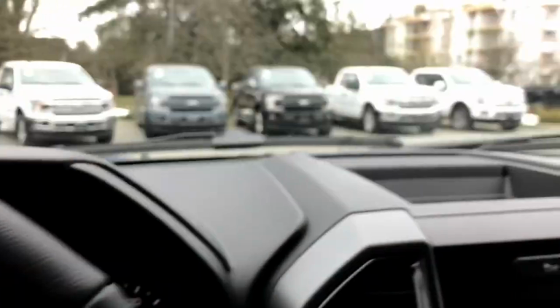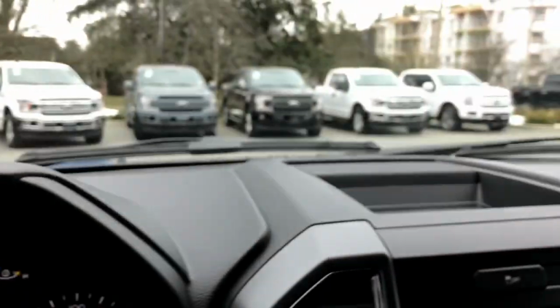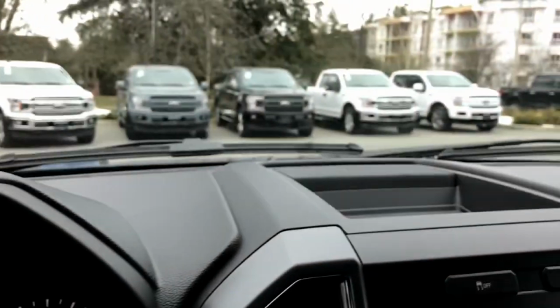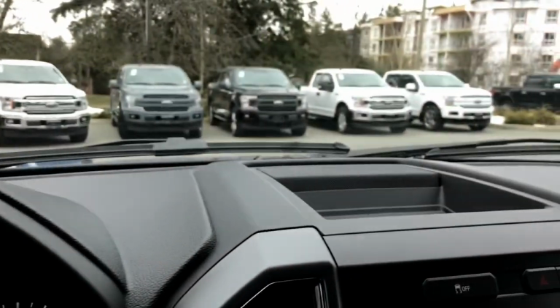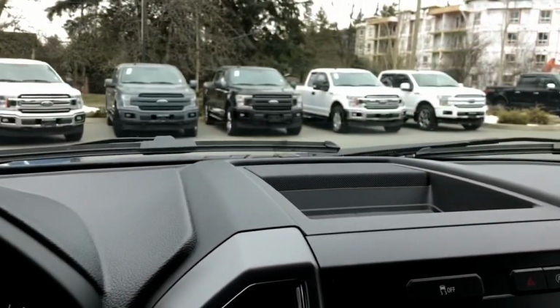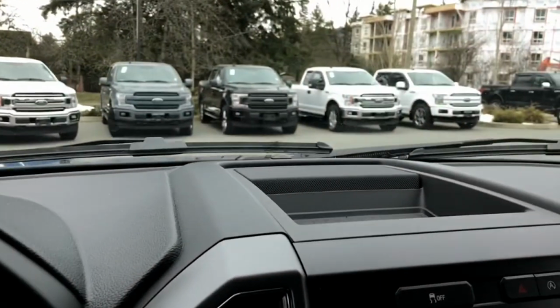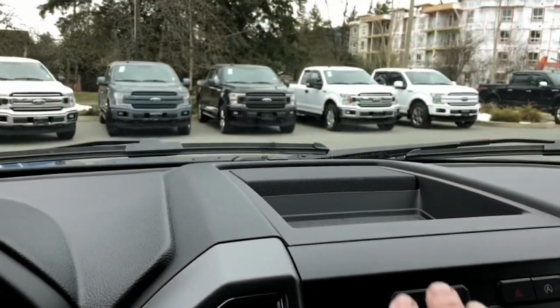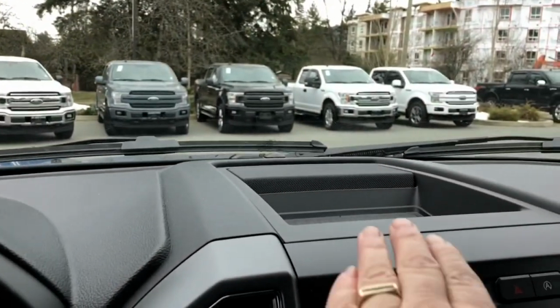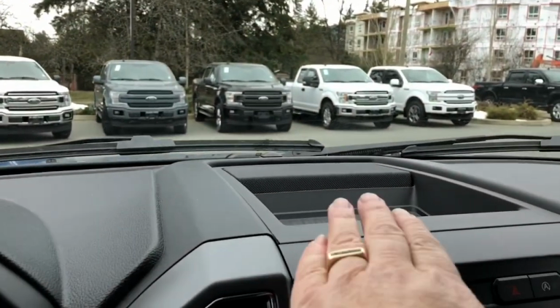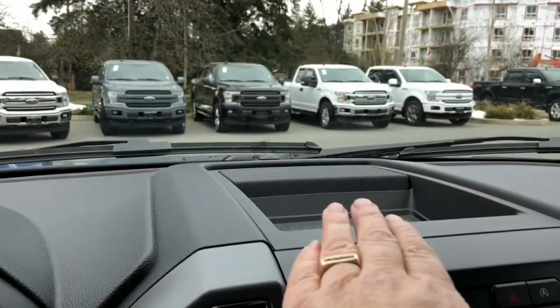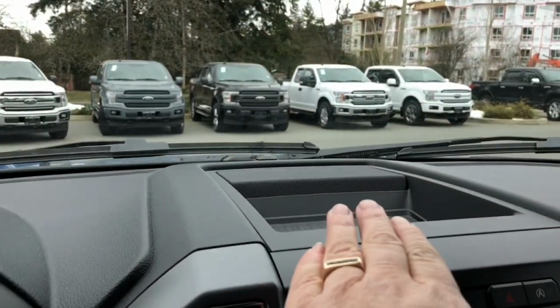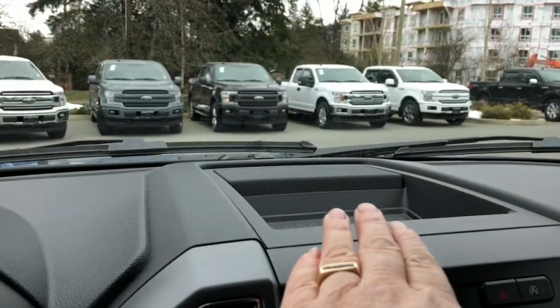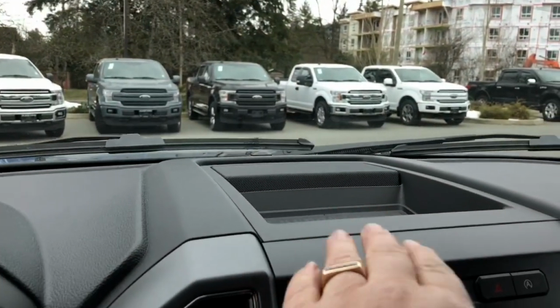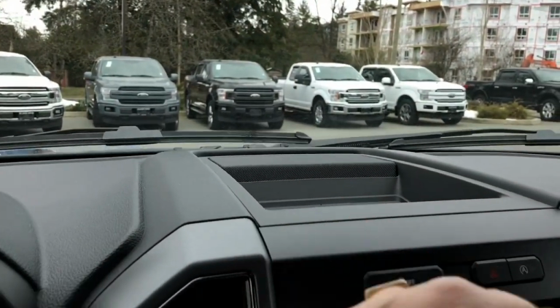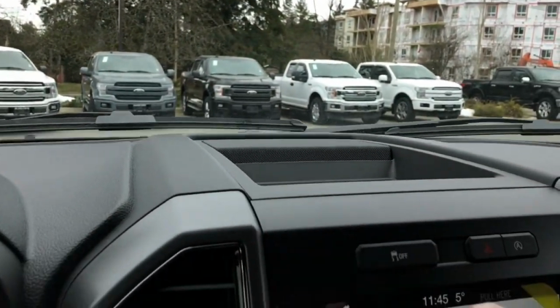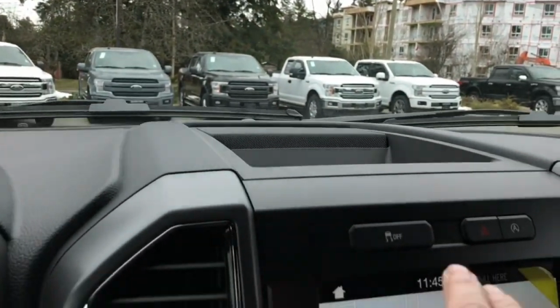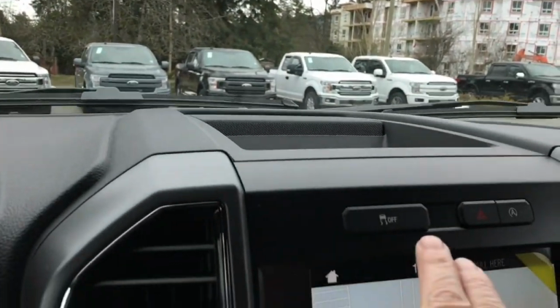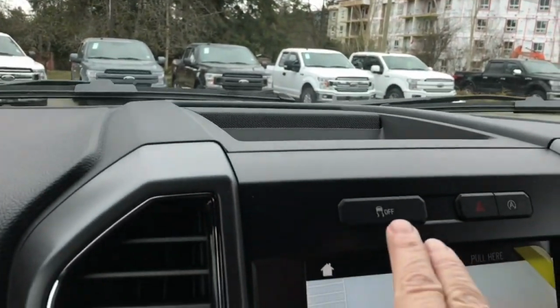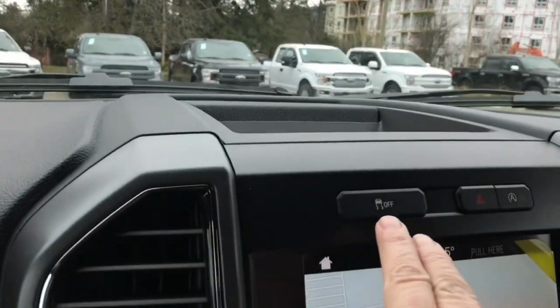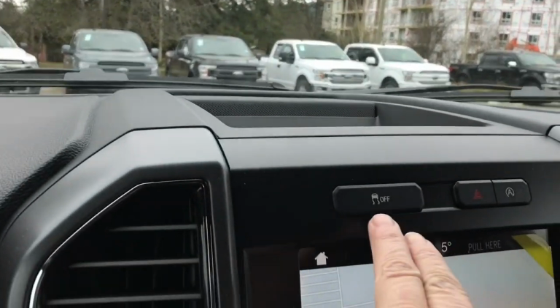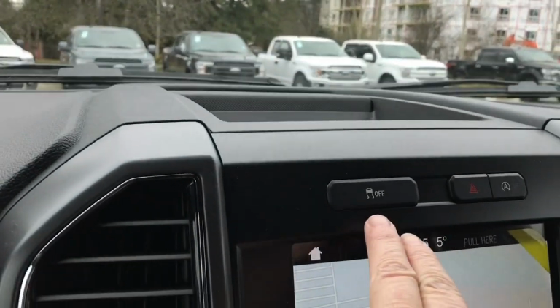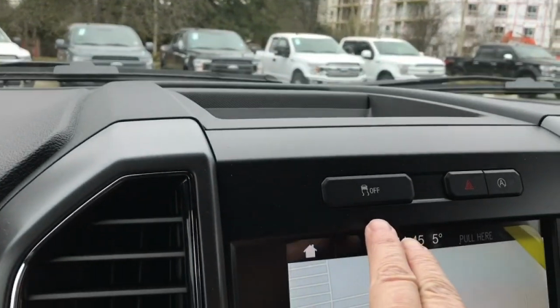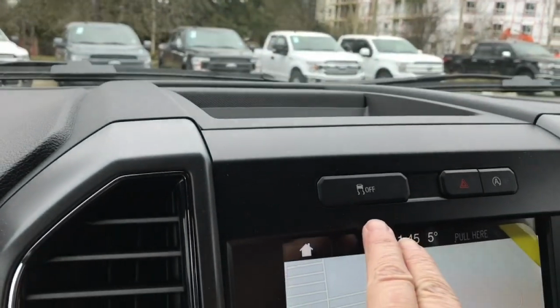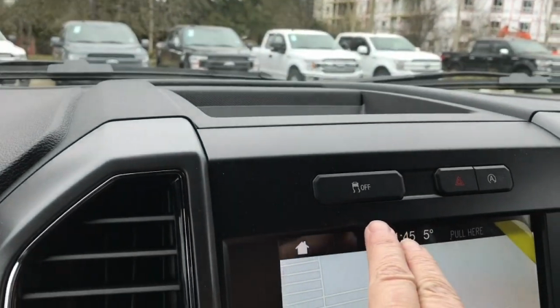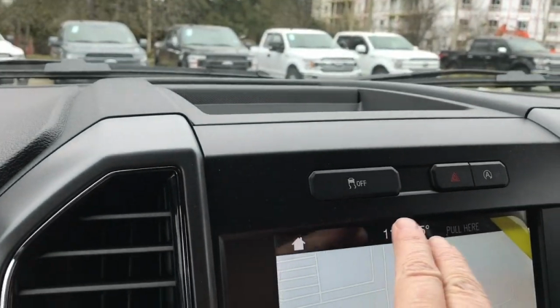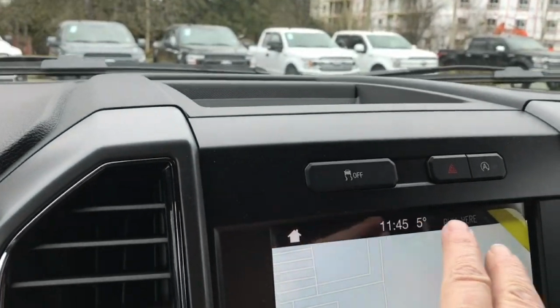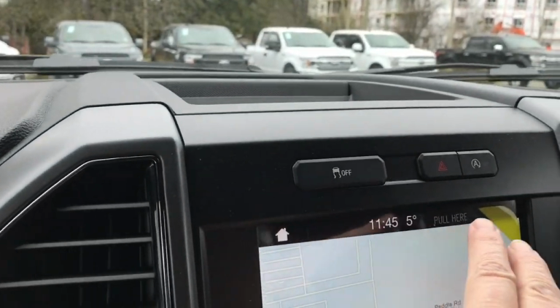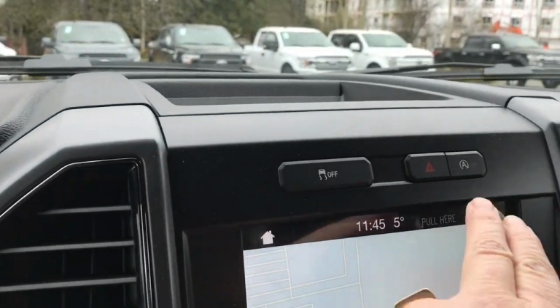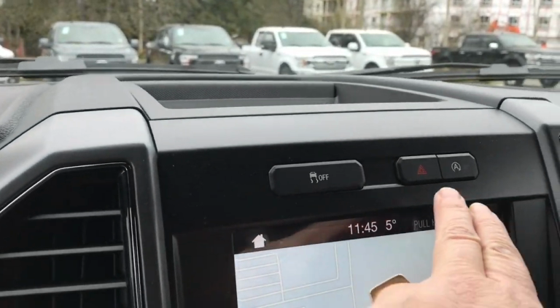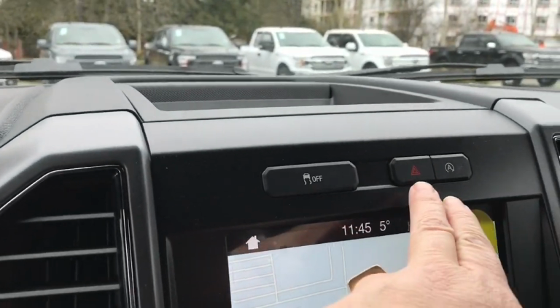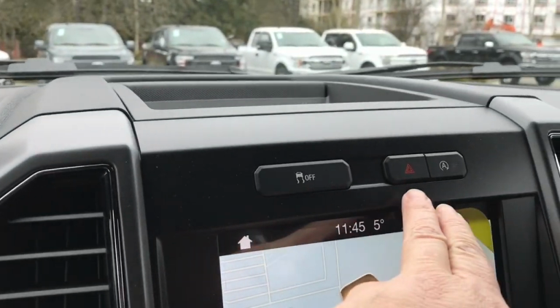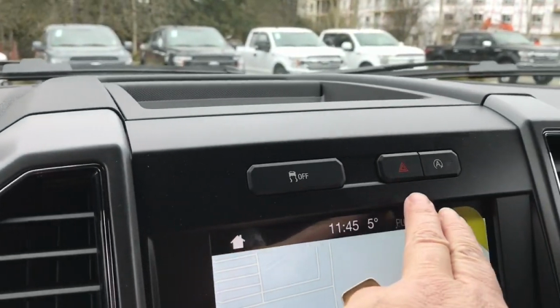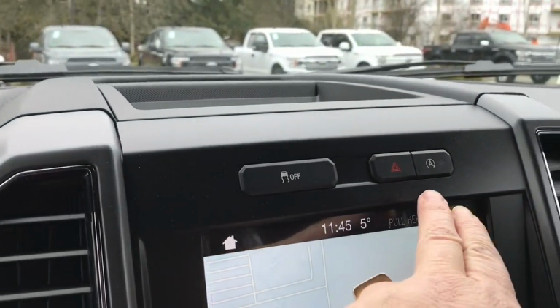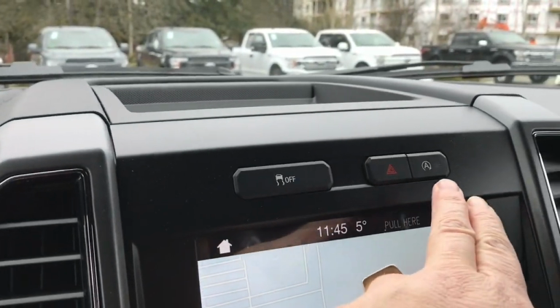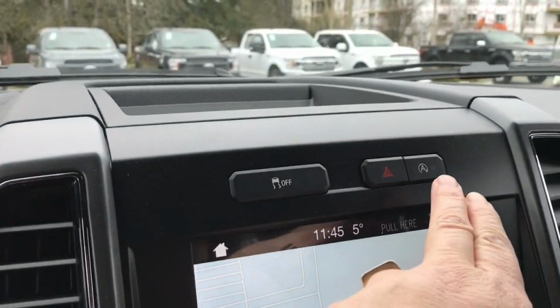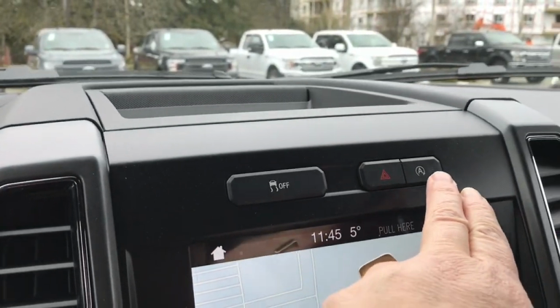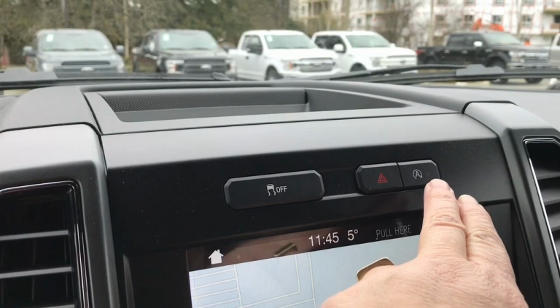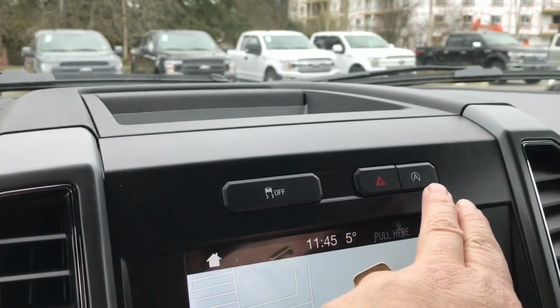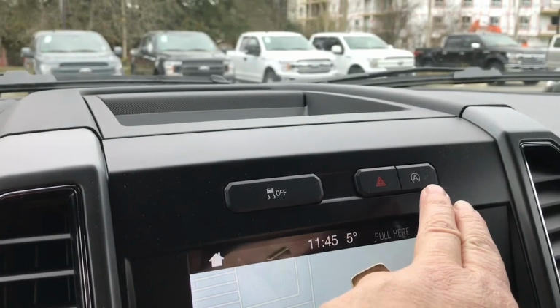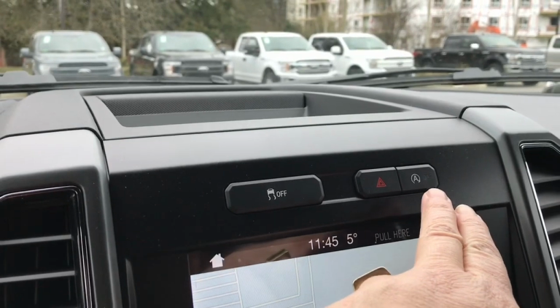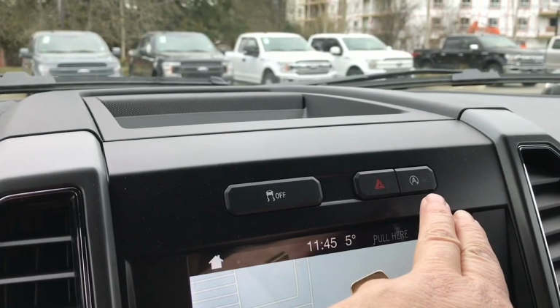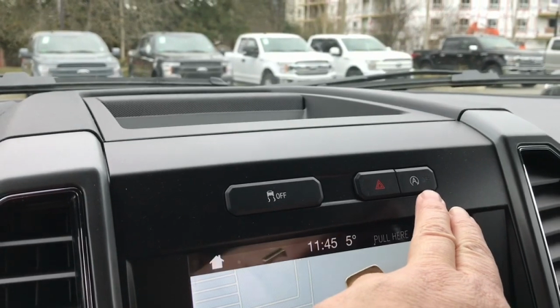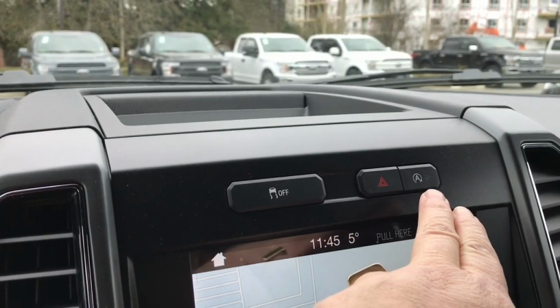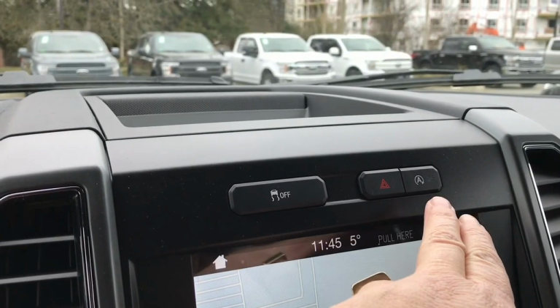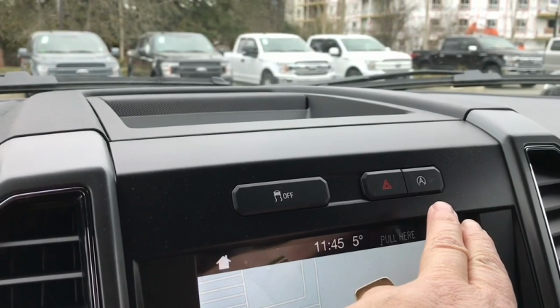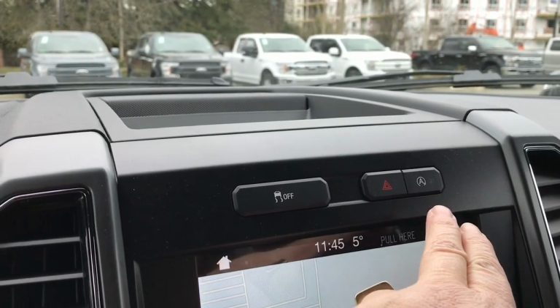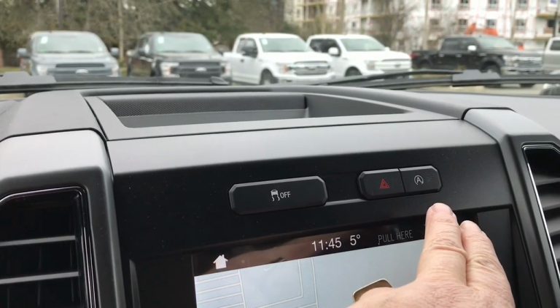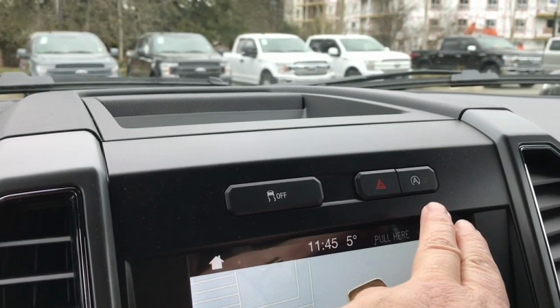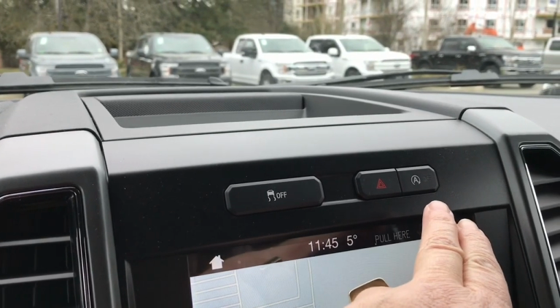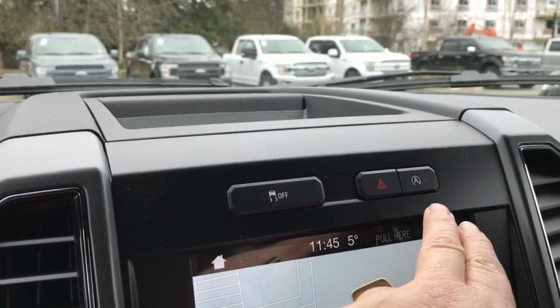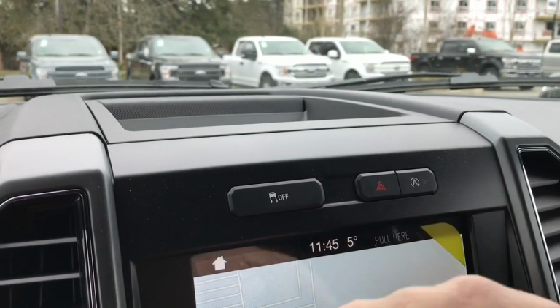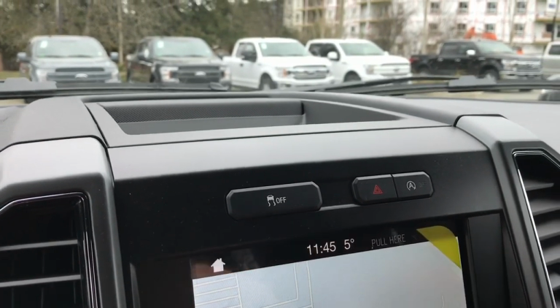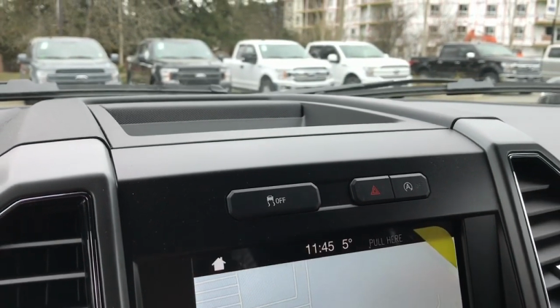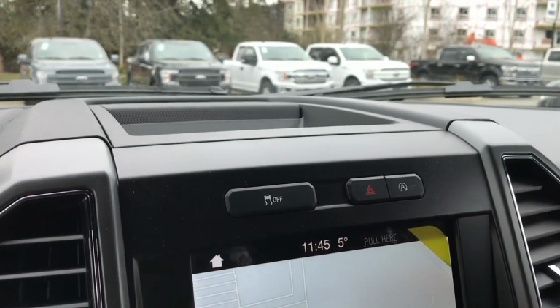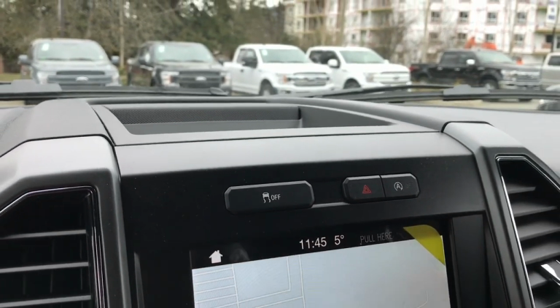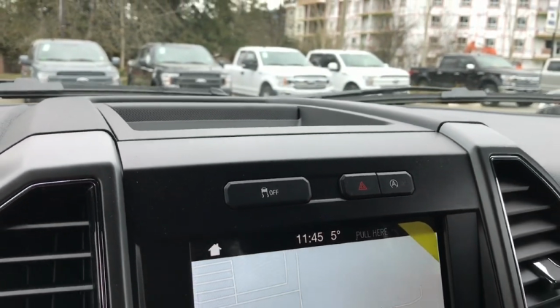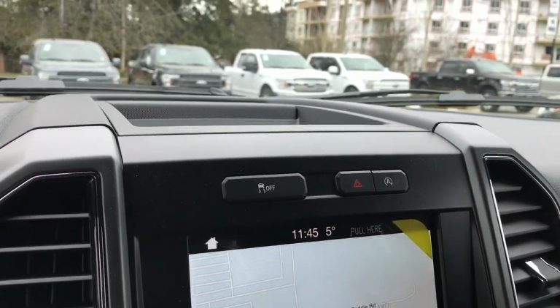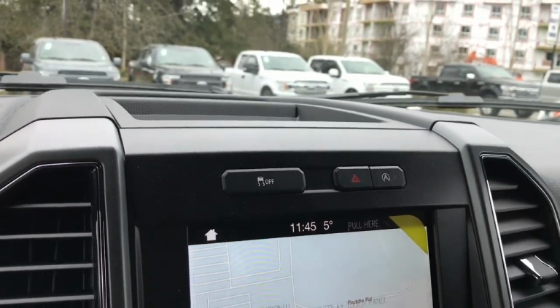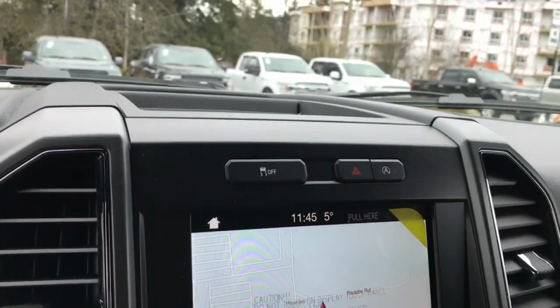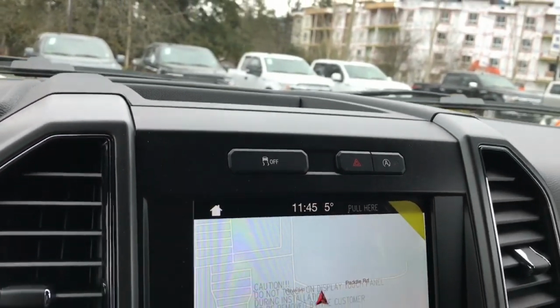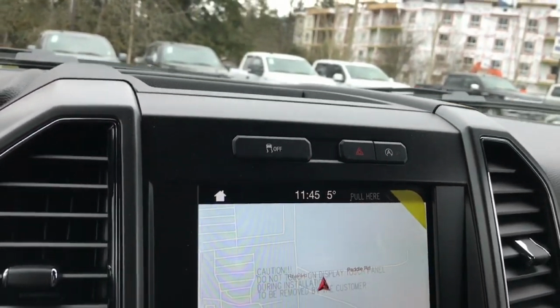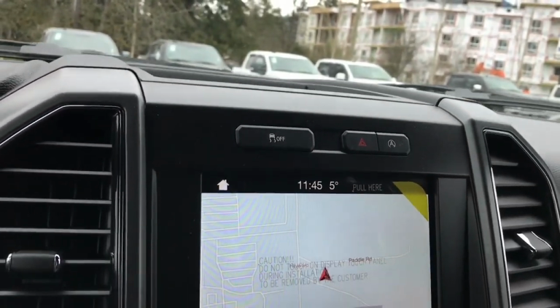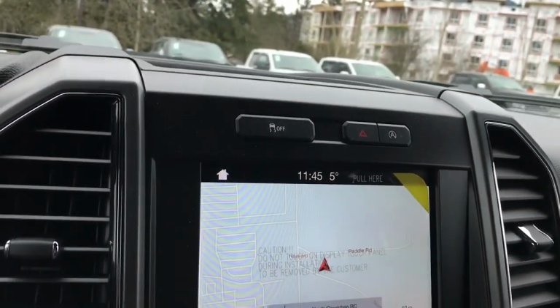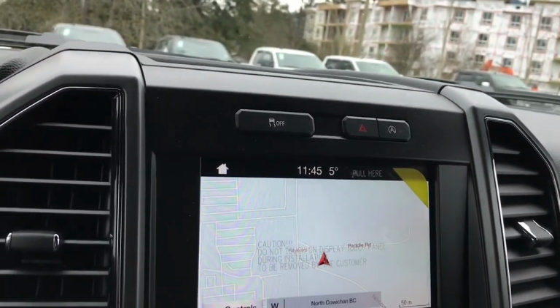In the centre you have a little cubby up above as well as your traction control, hazard lights, and auto stop-start for less idle time.